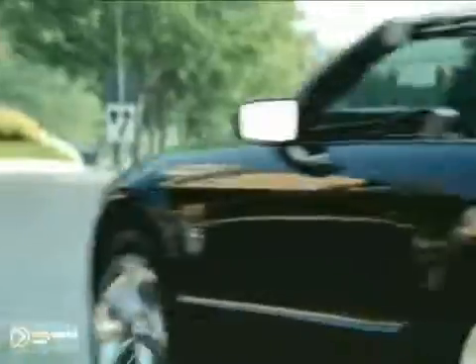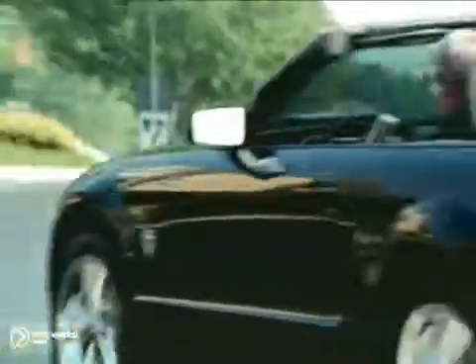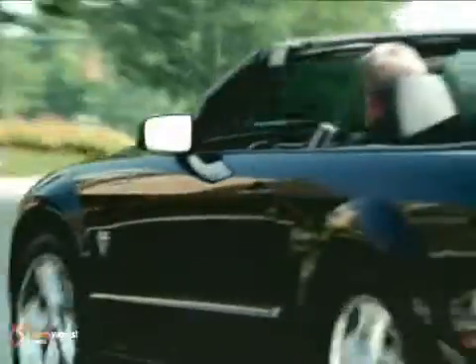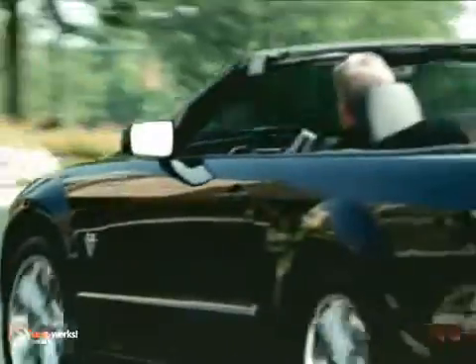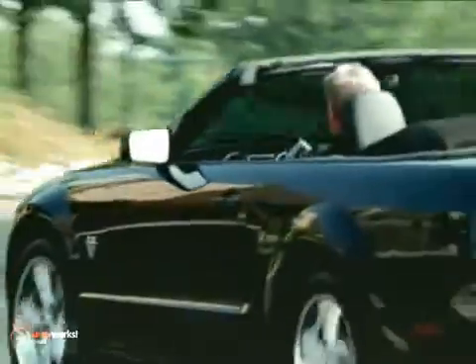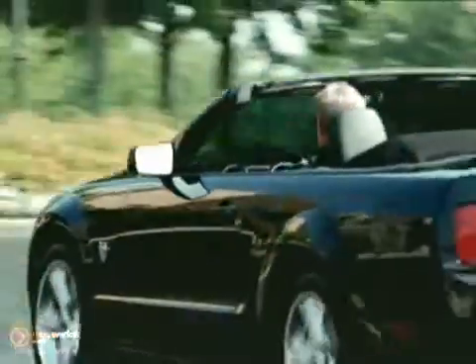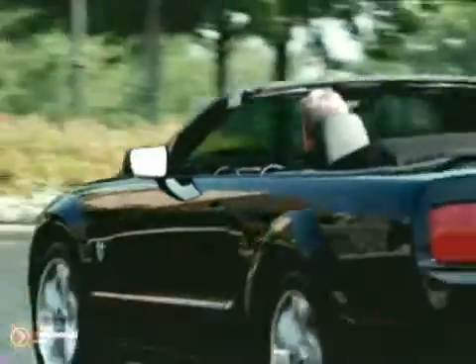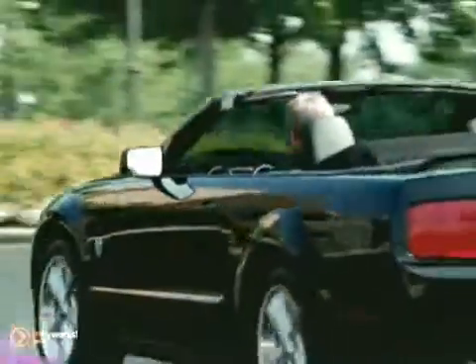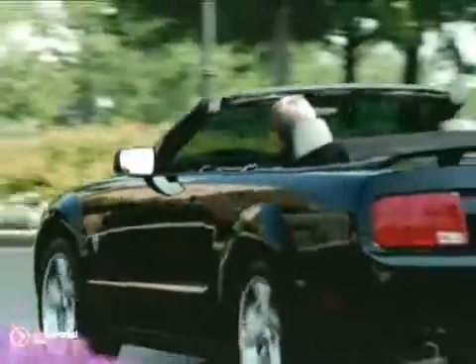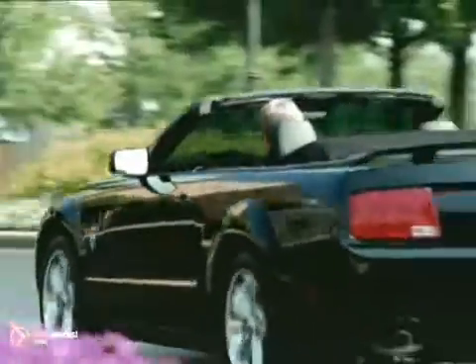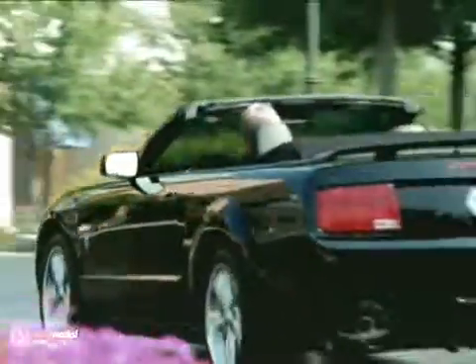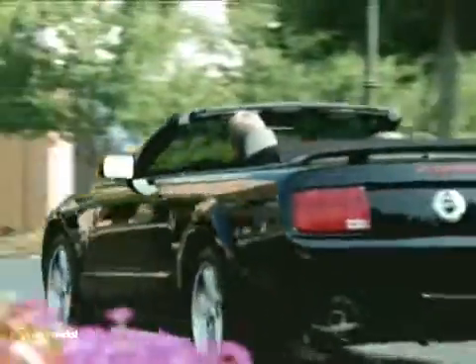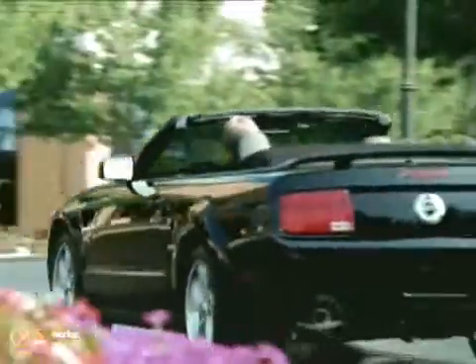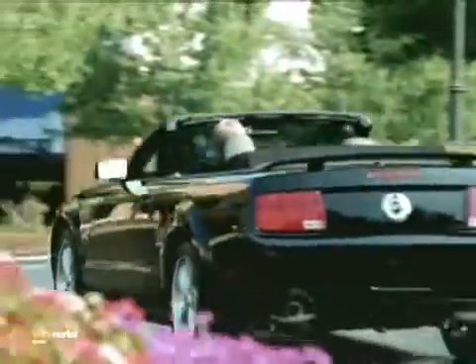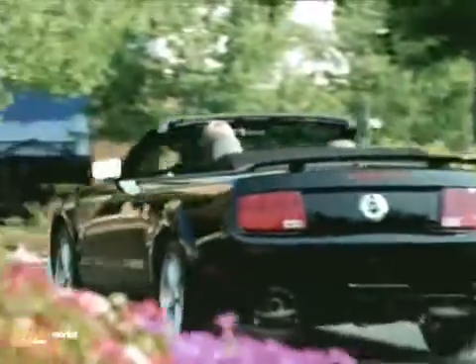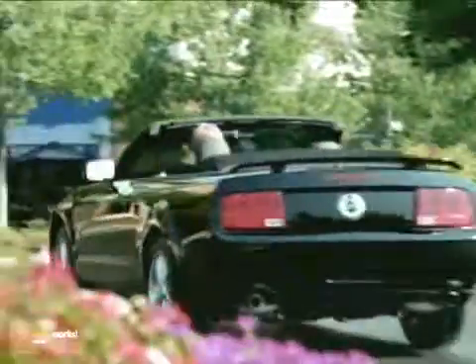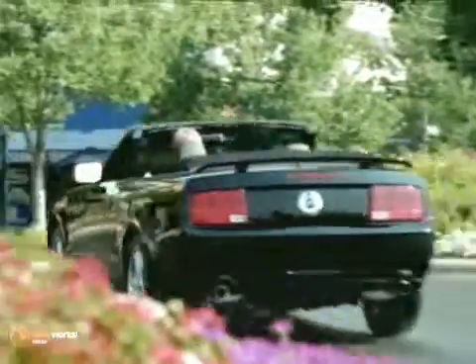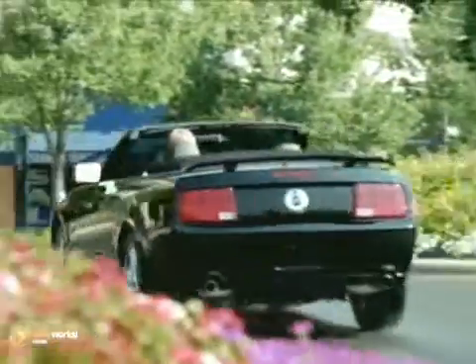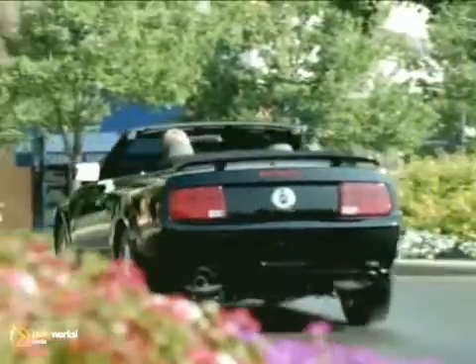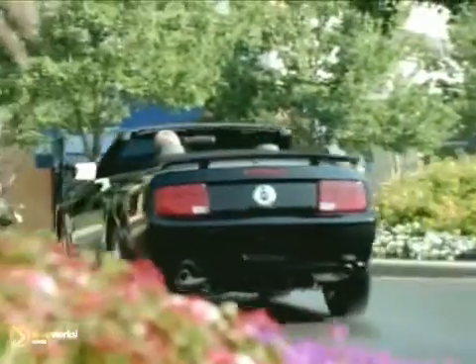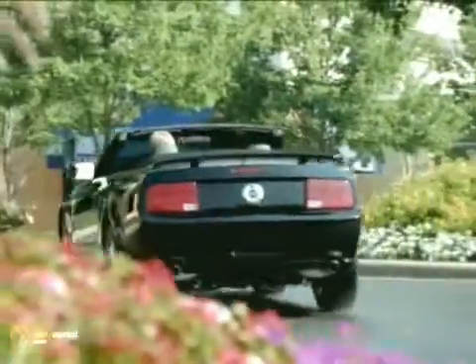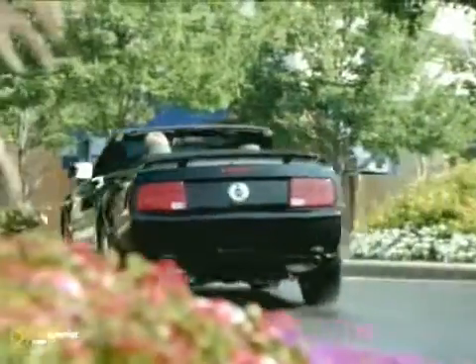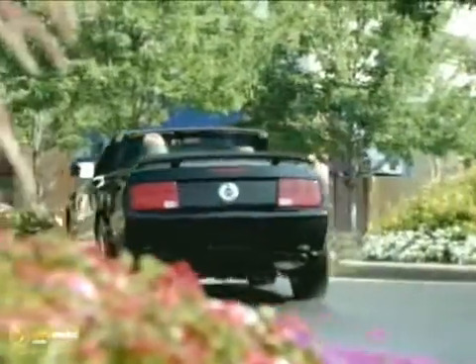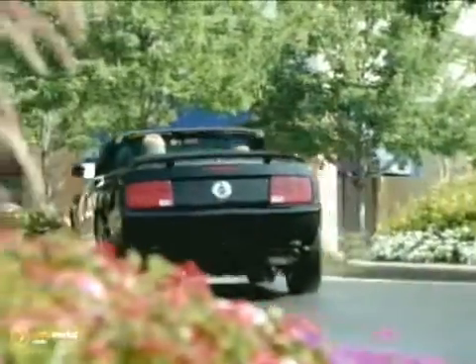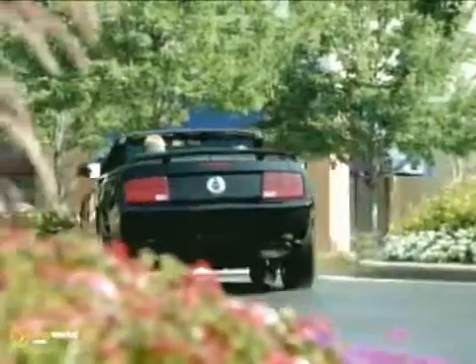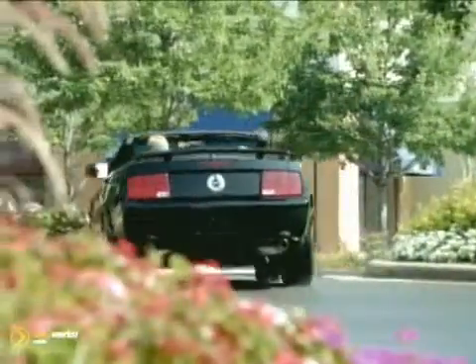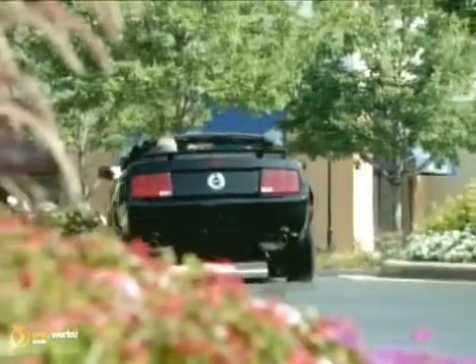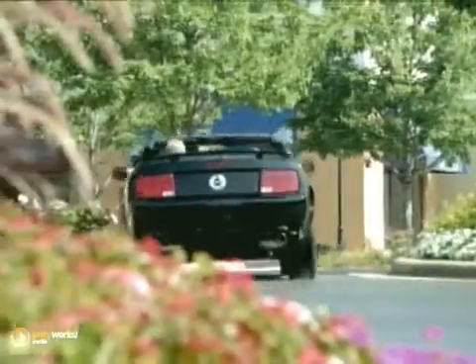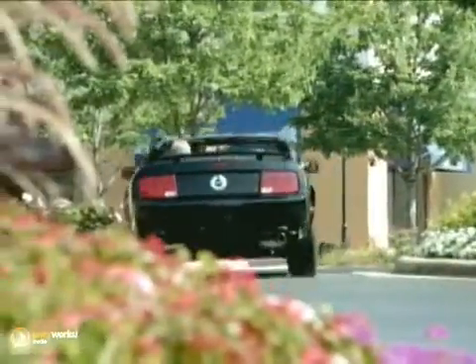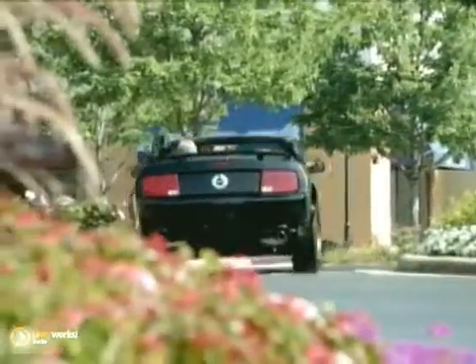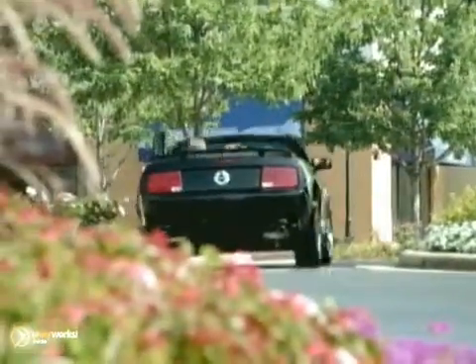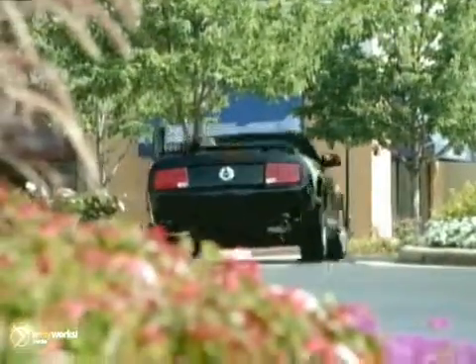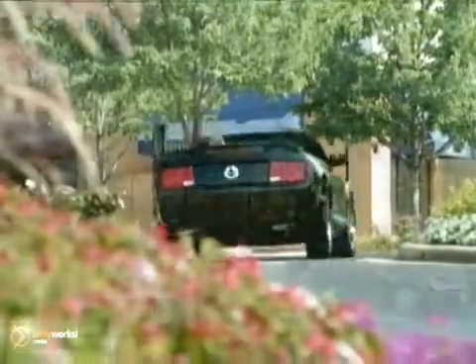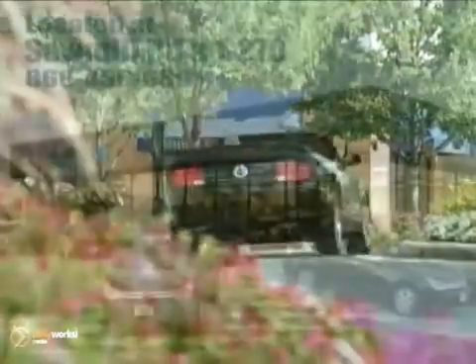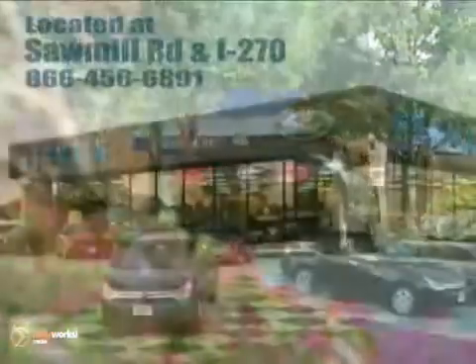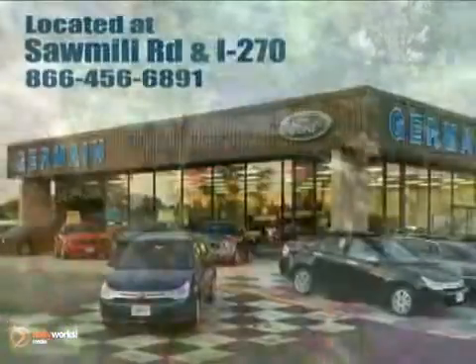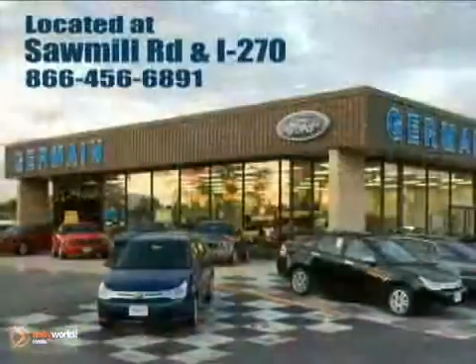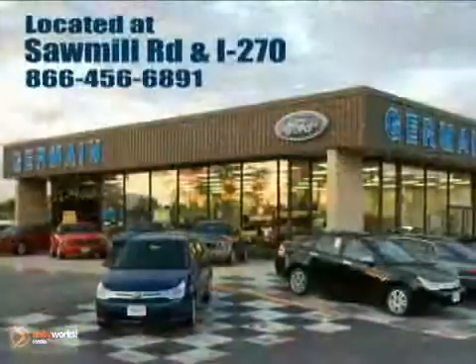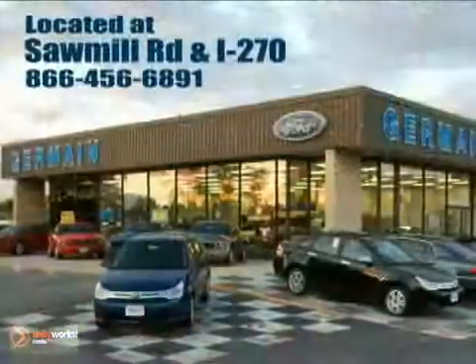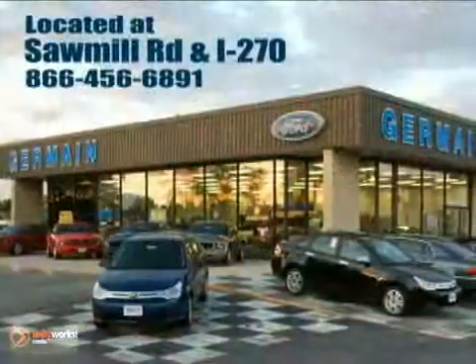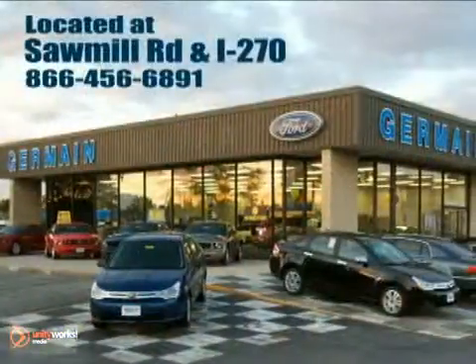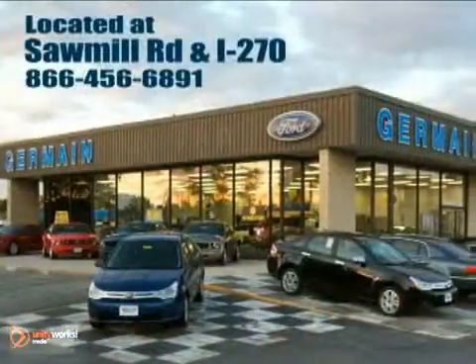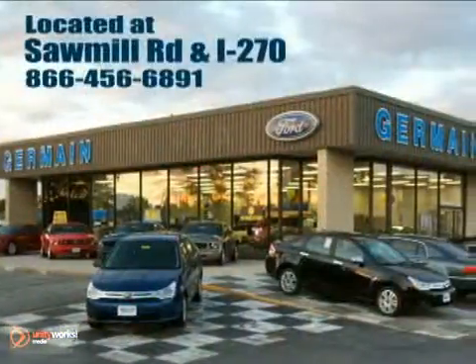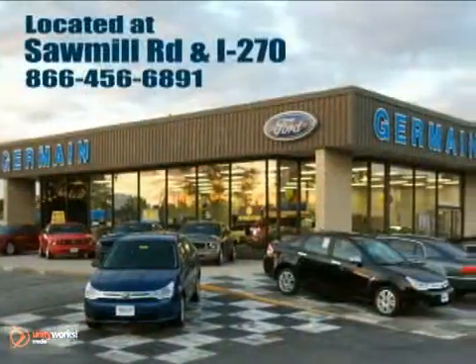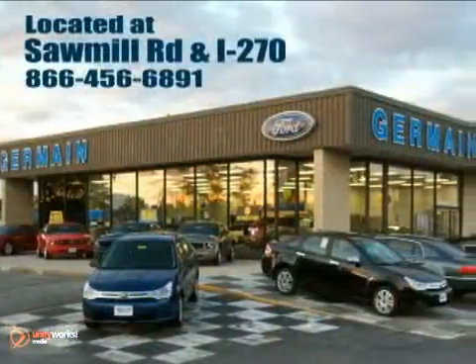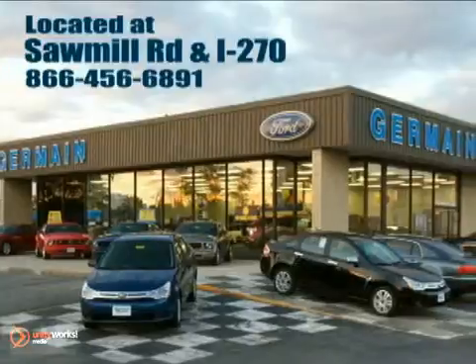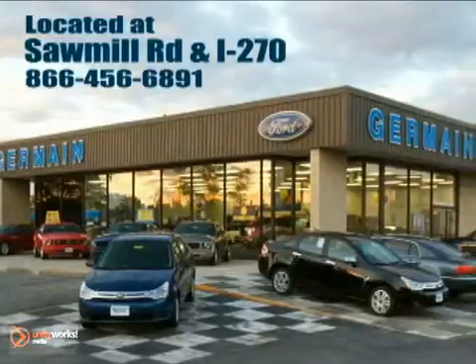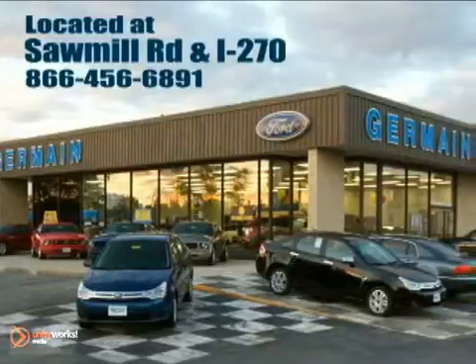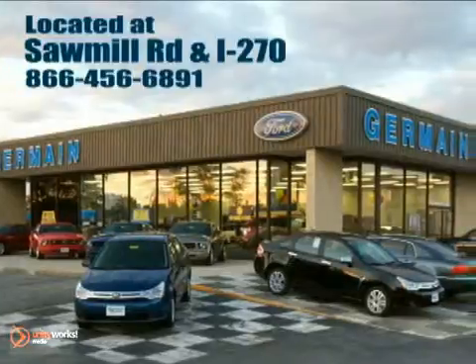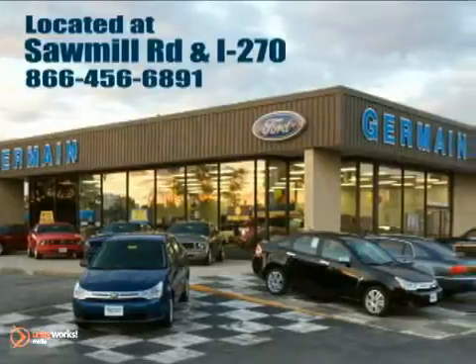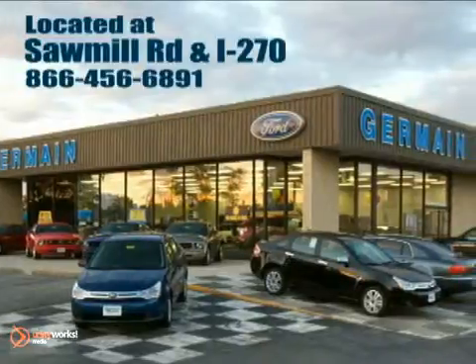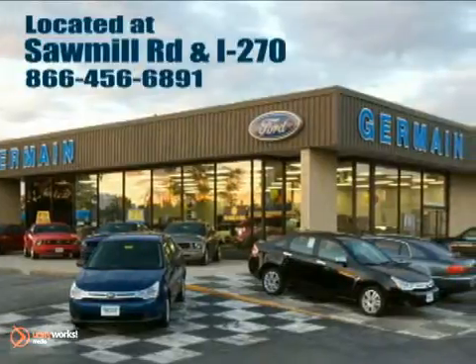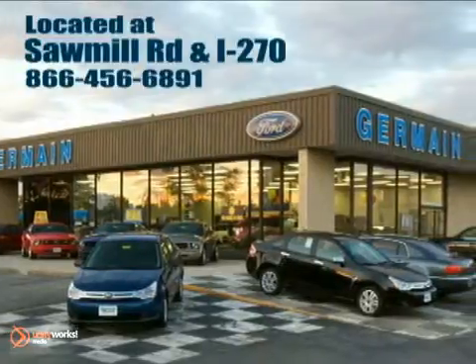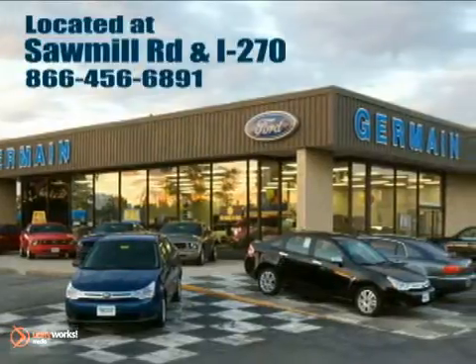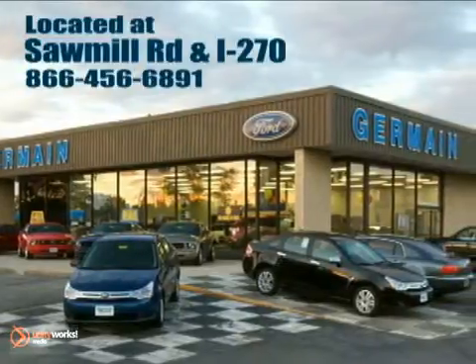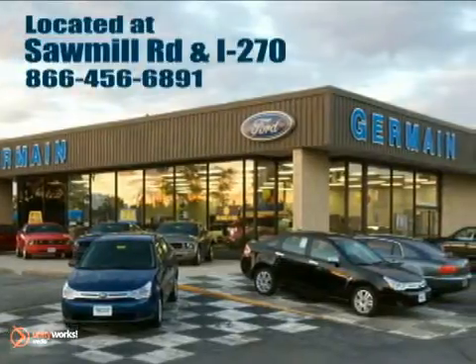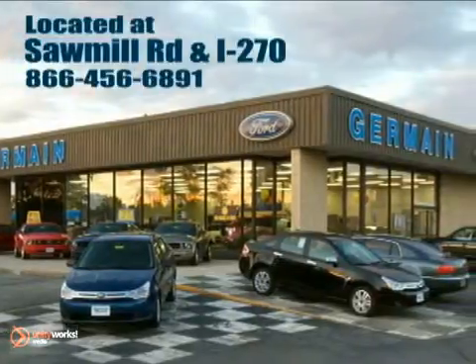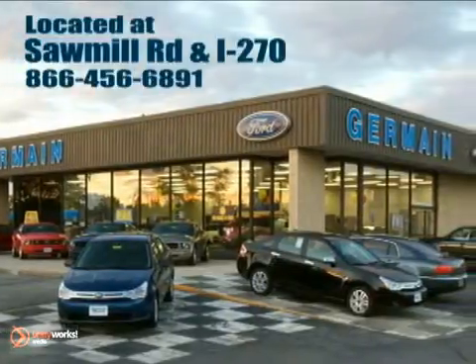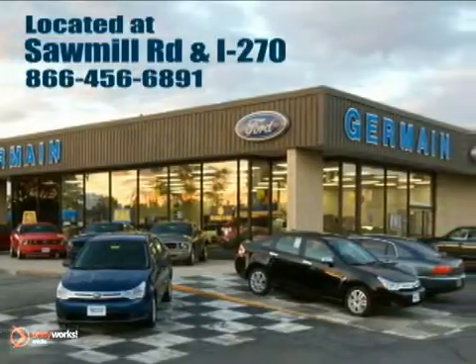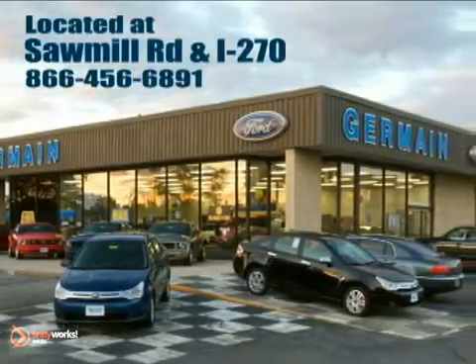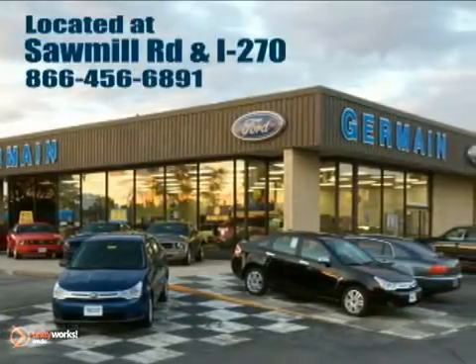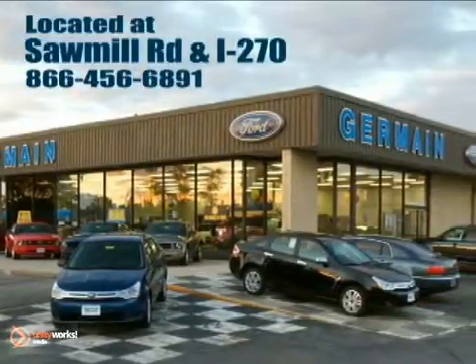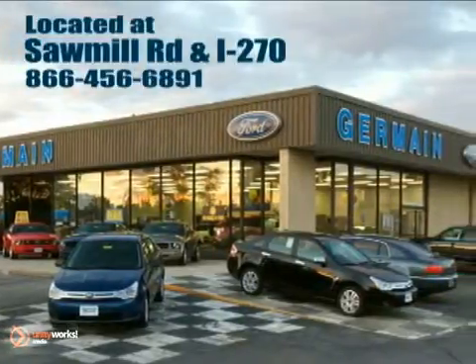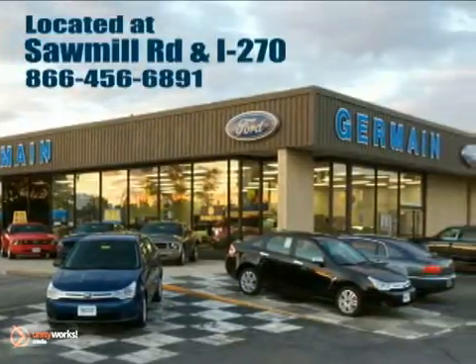Experience quality you can believe in at your main Ford today, conveniently located at Sawmill Road and I-270.